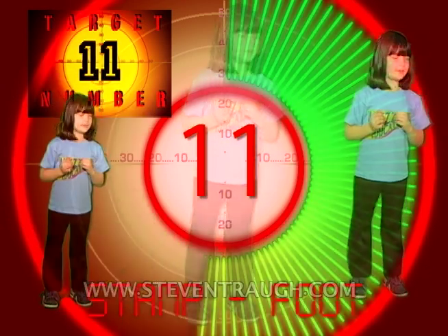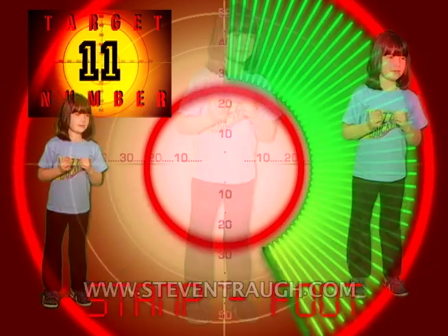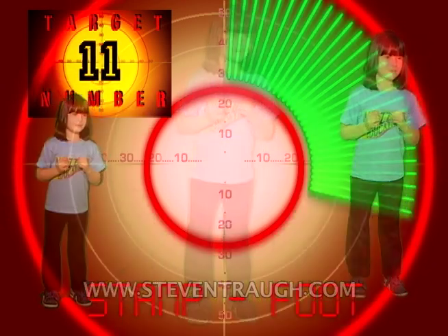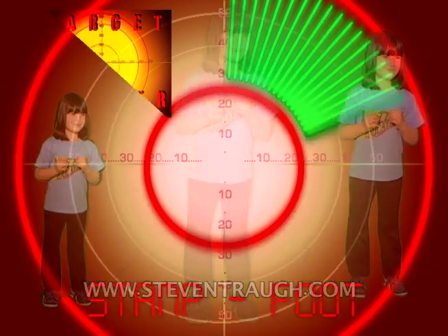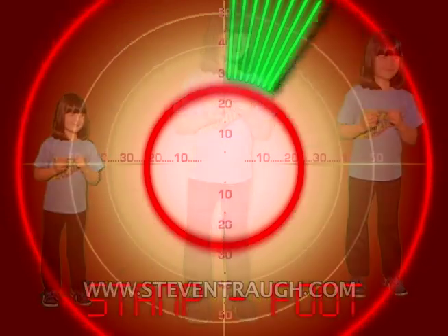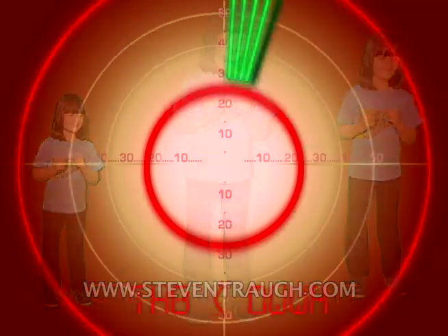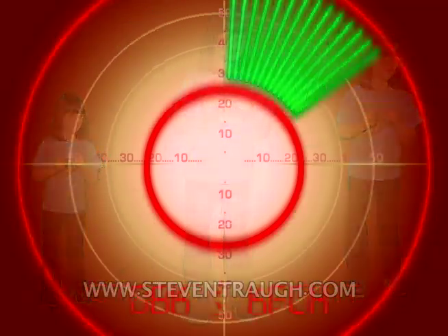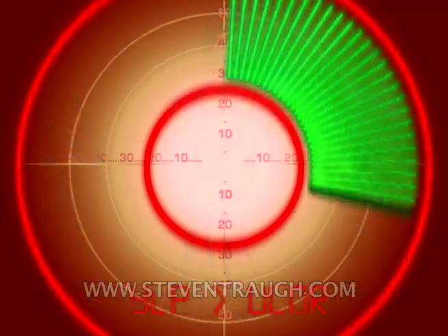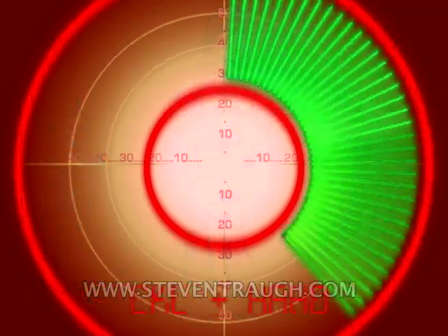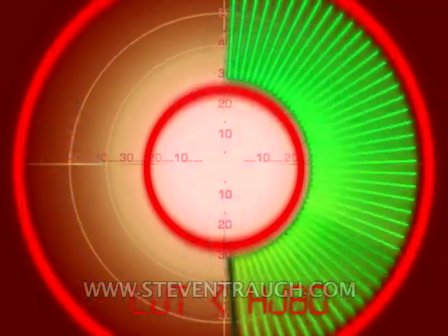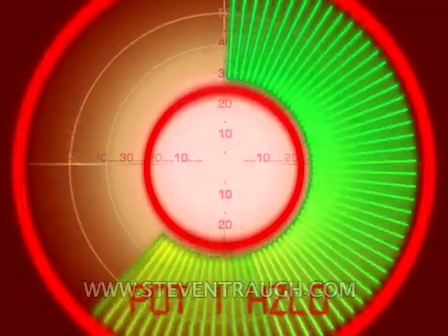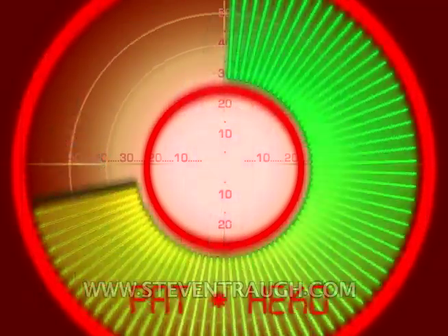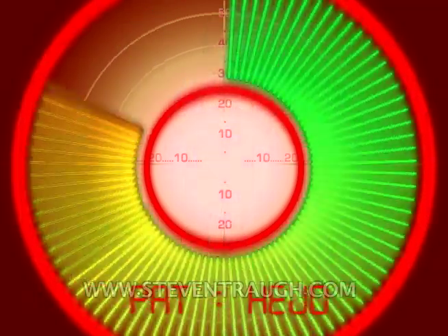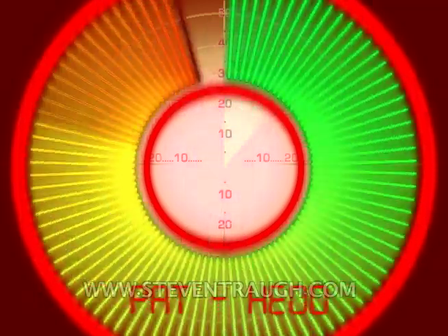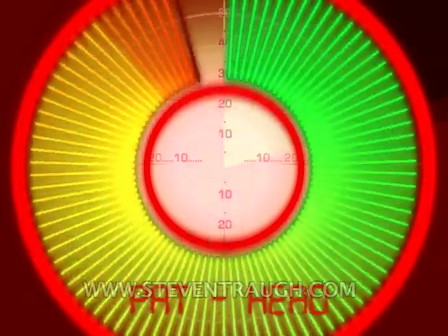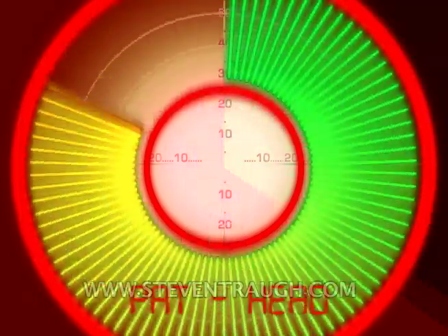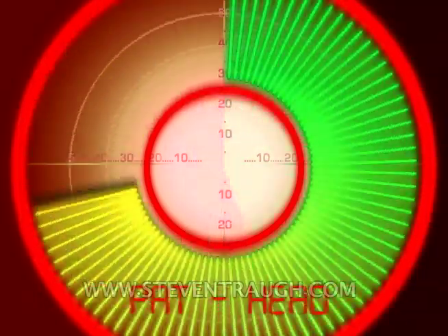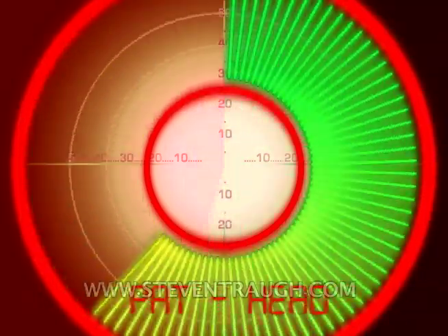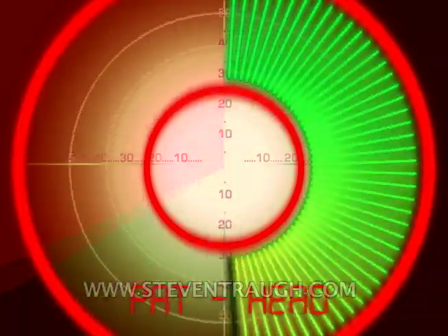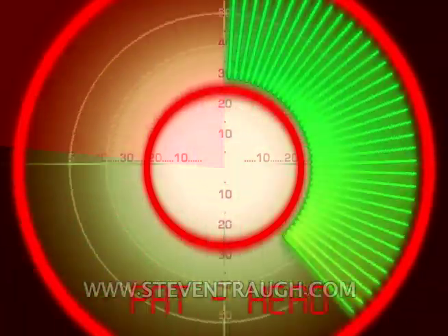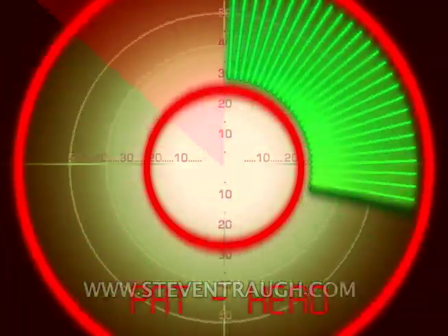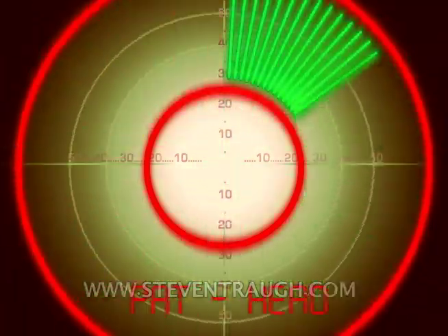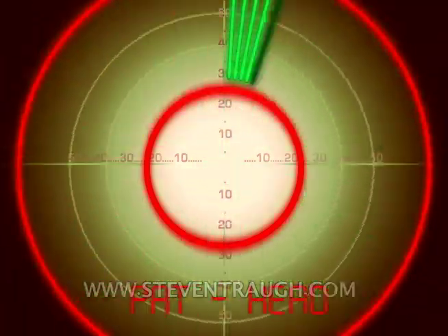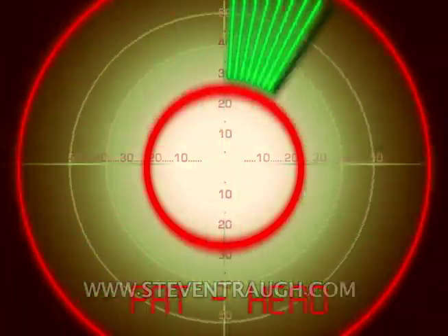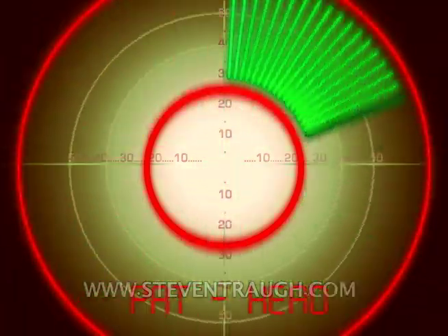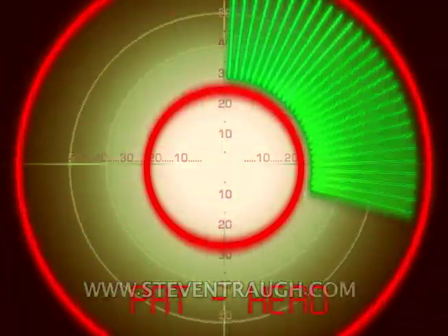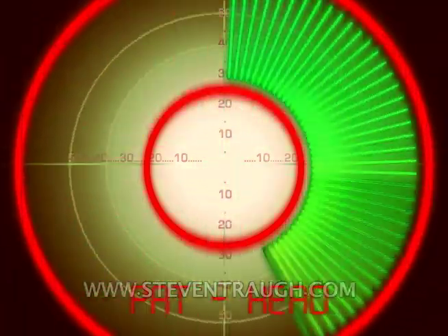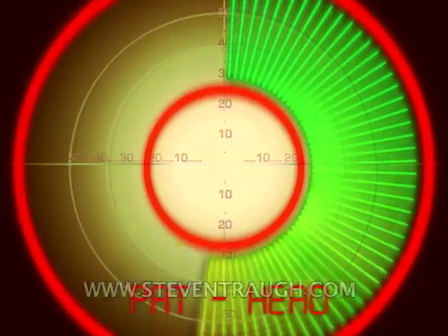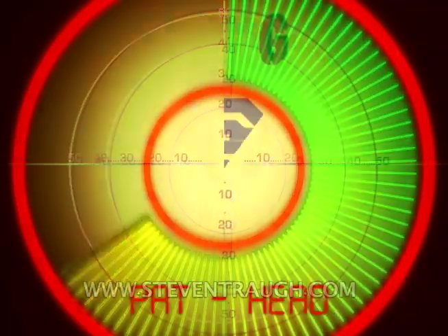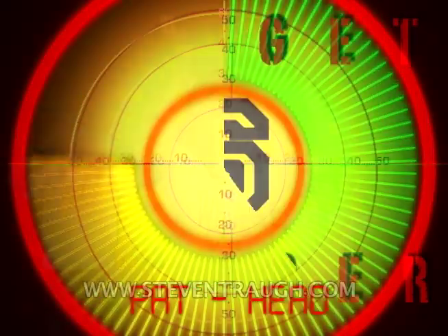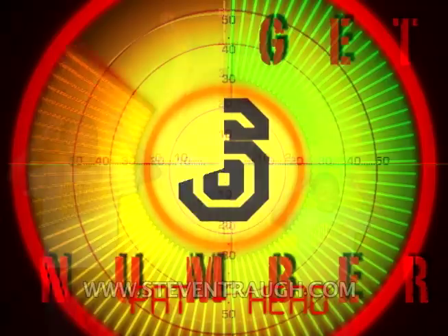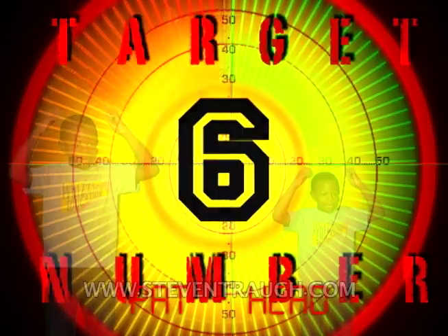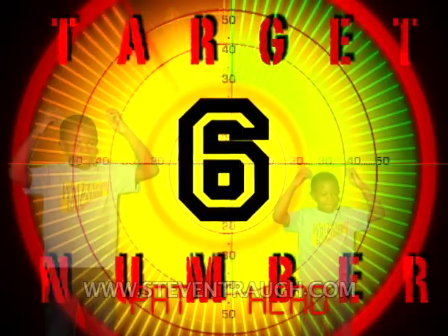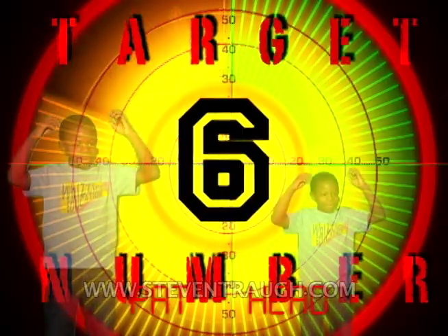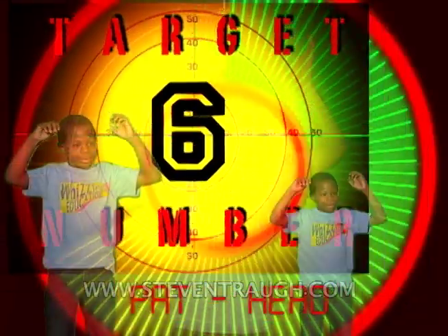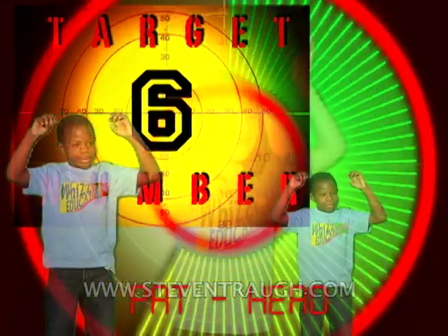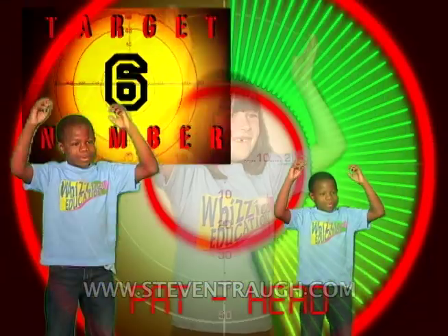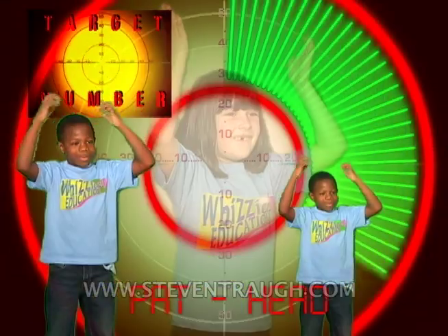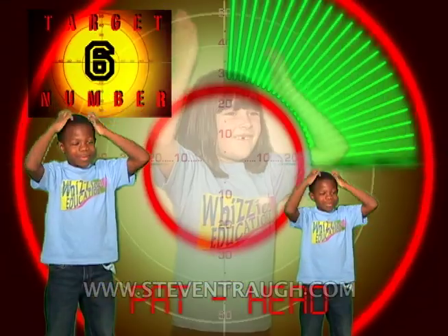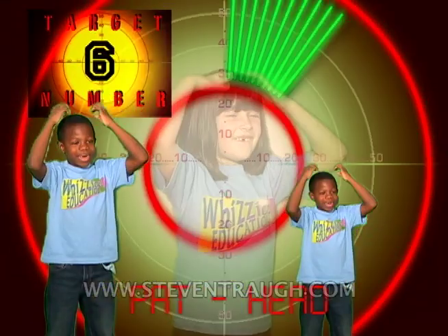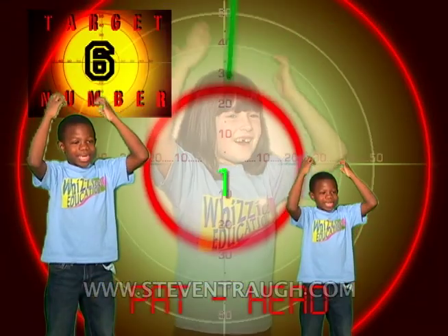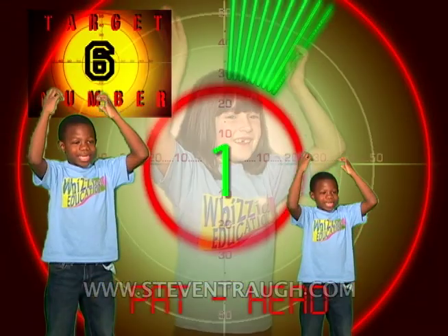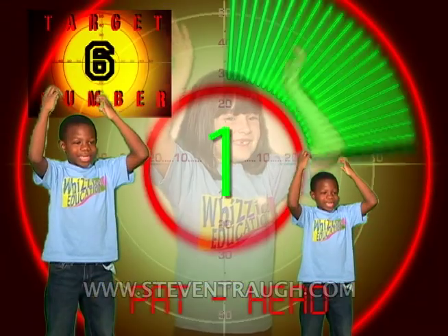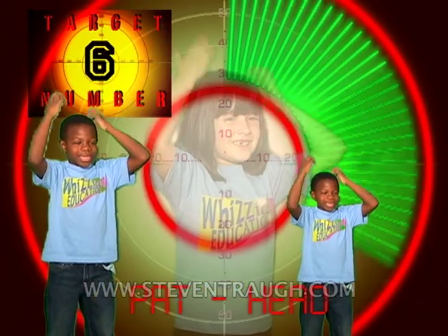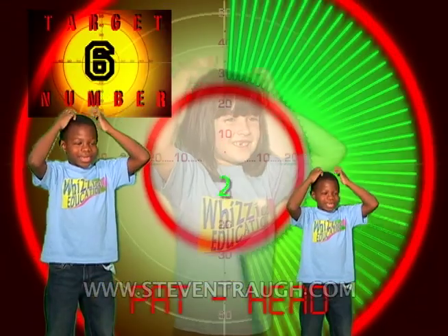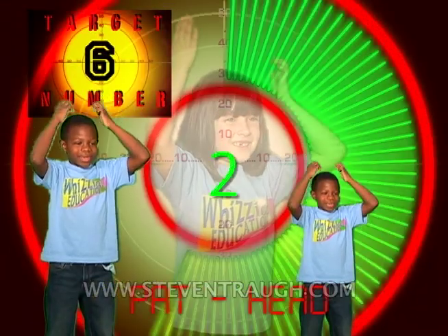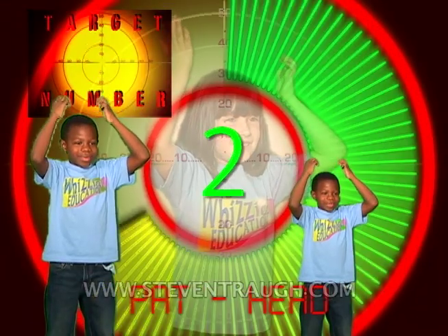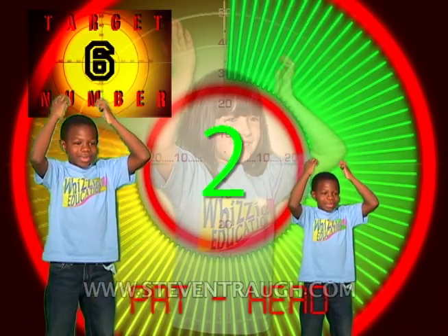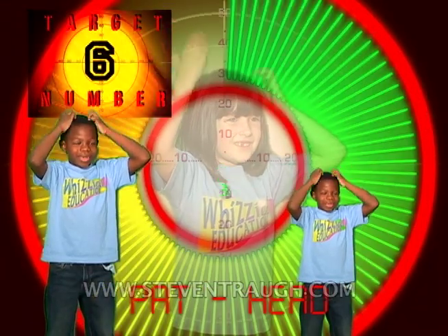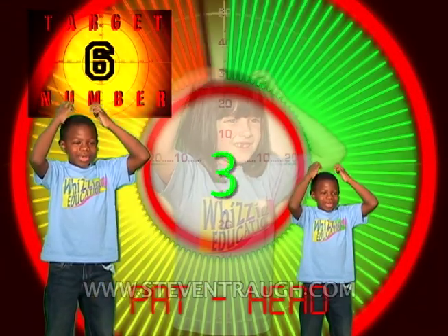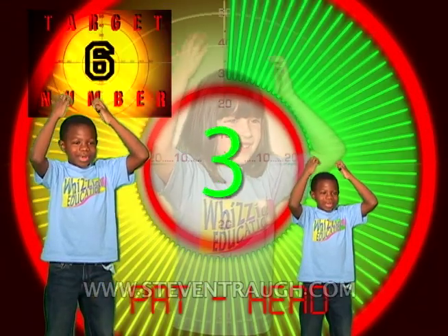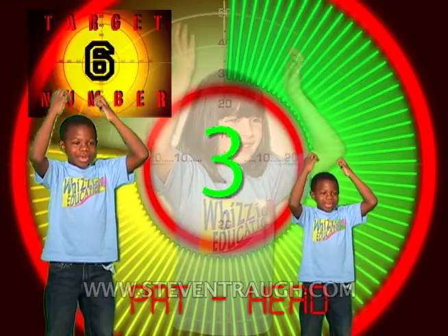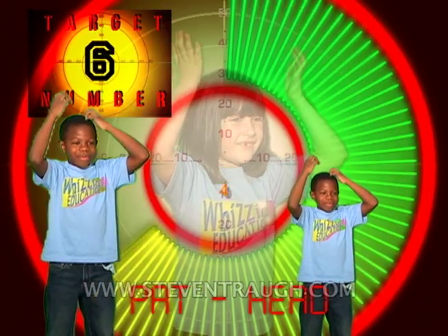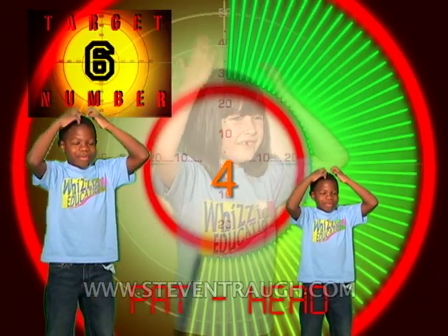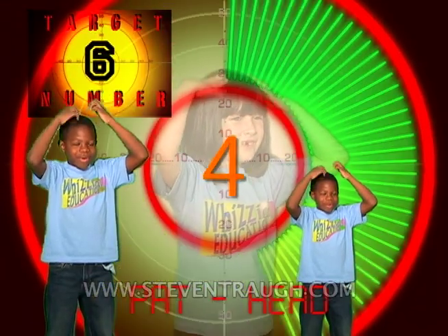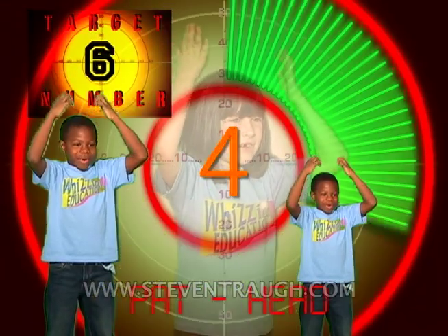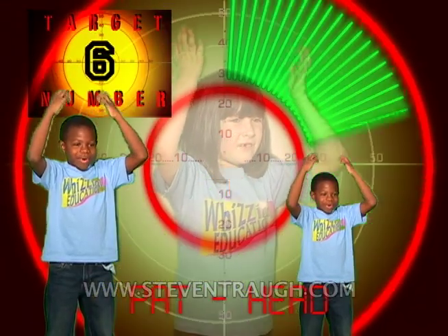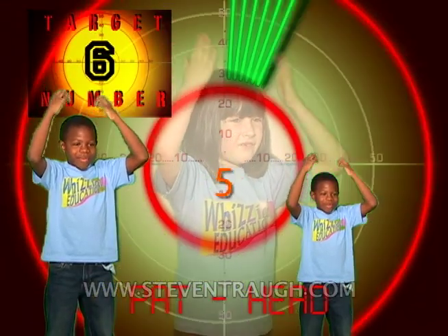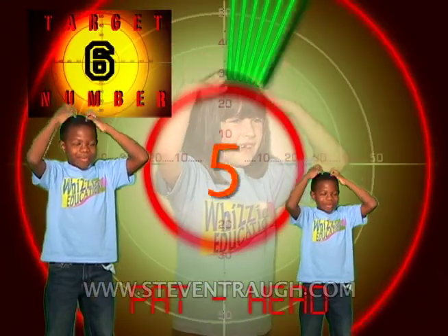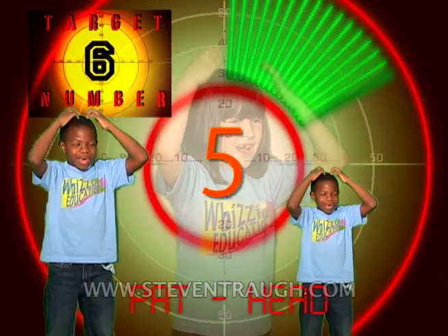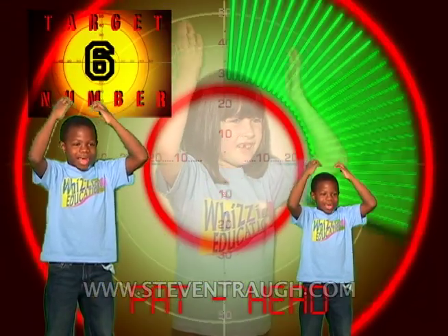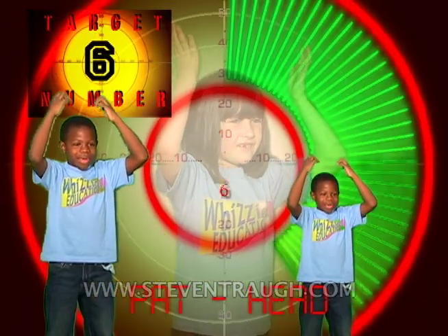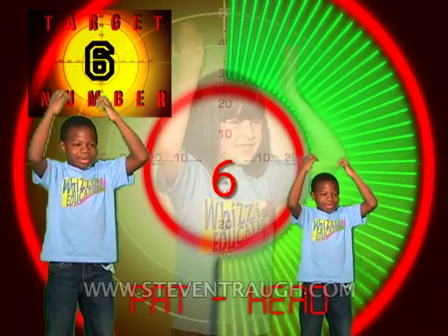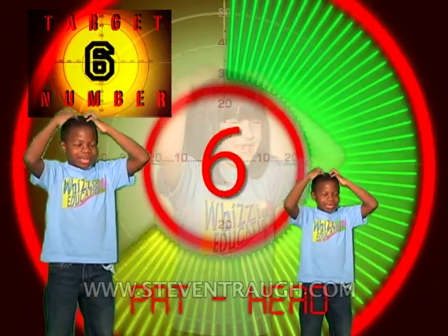Now pat your head and count to six, go! 1, 2, 3, 4, 5, 6!